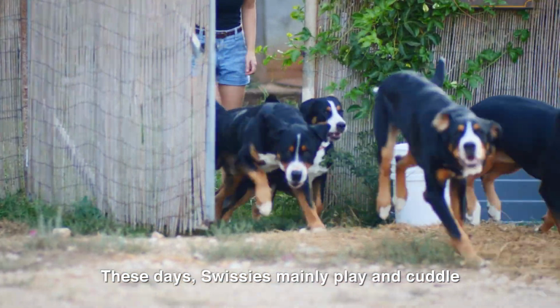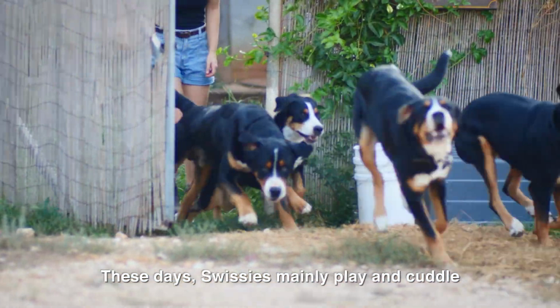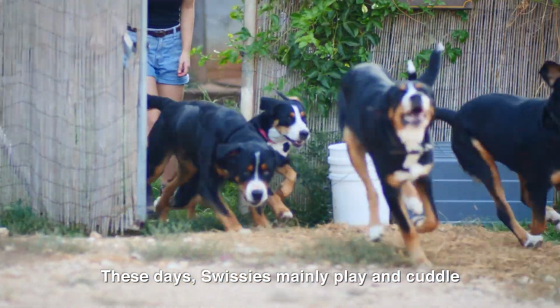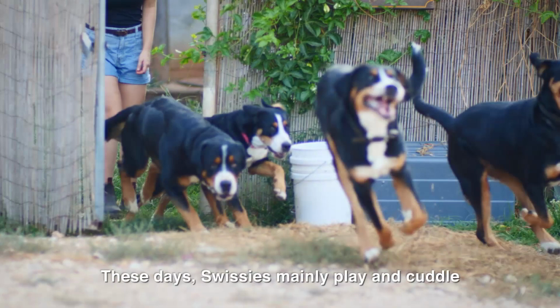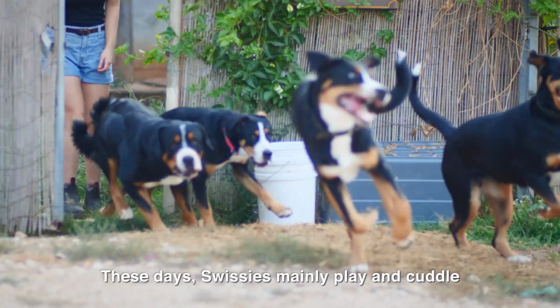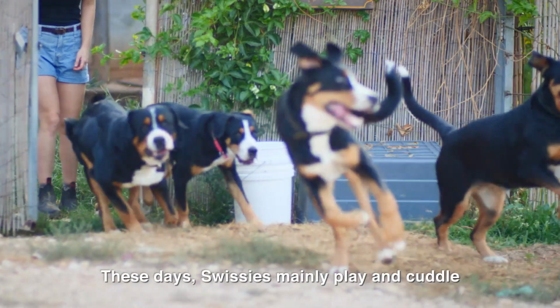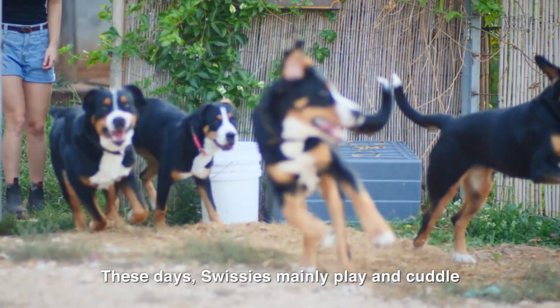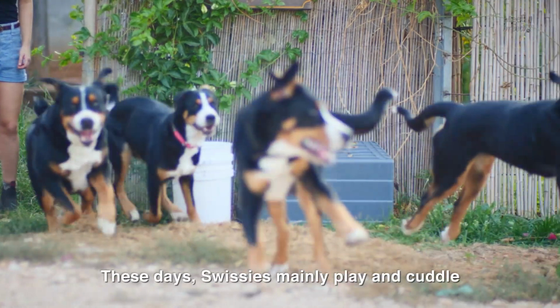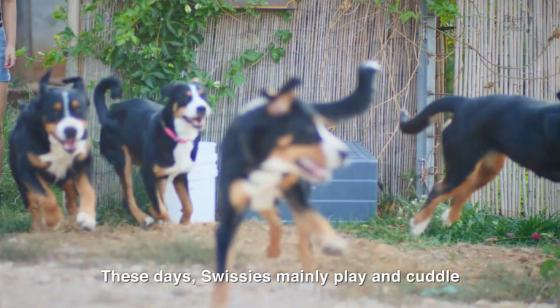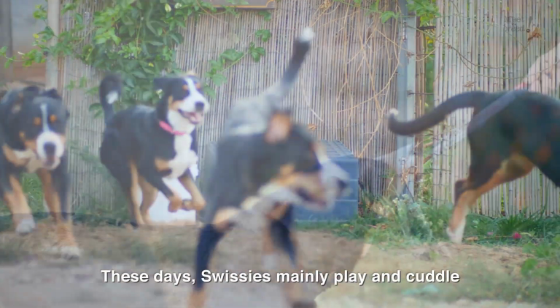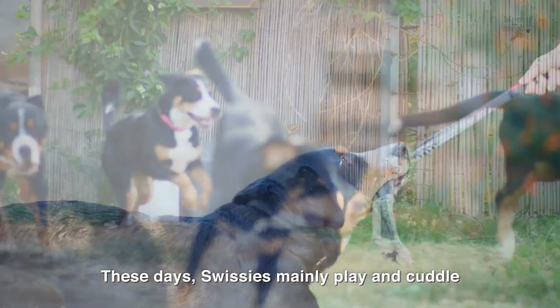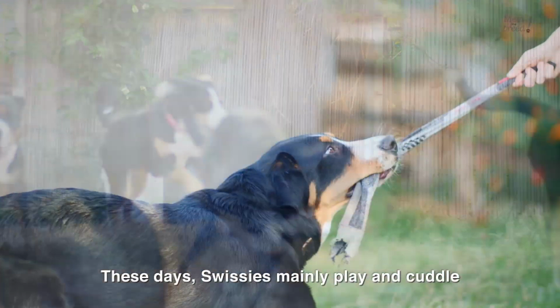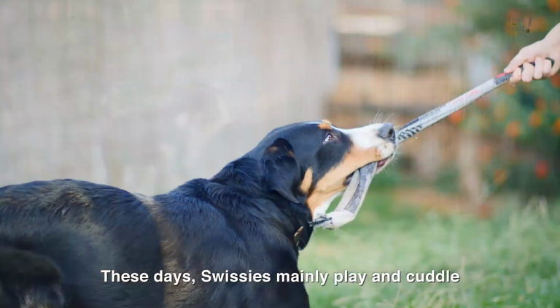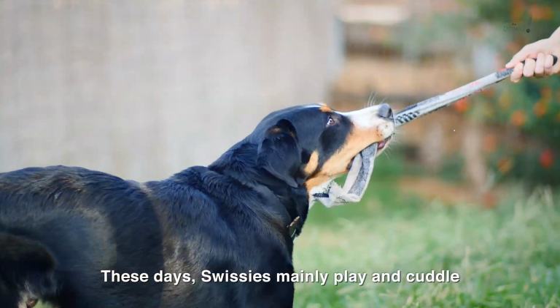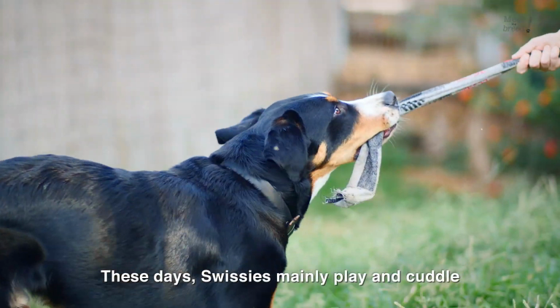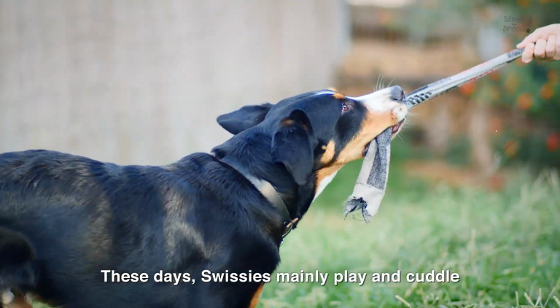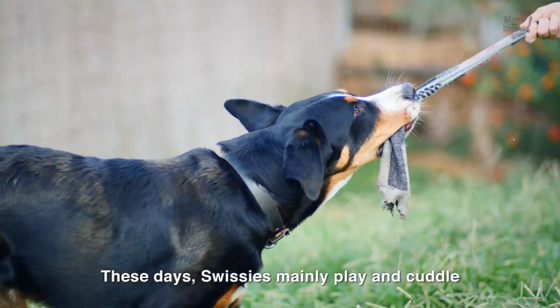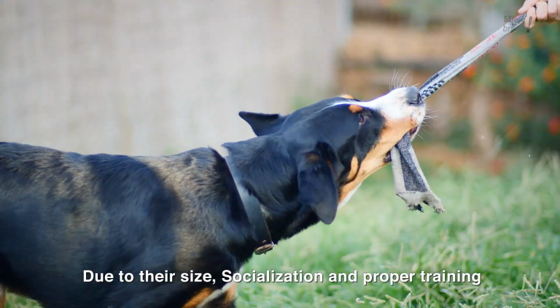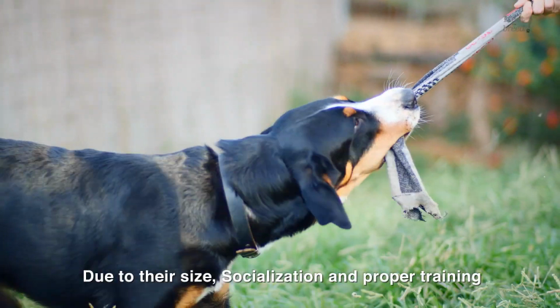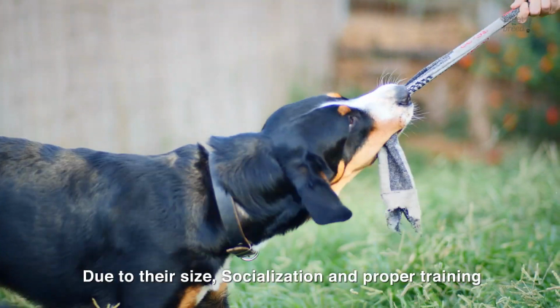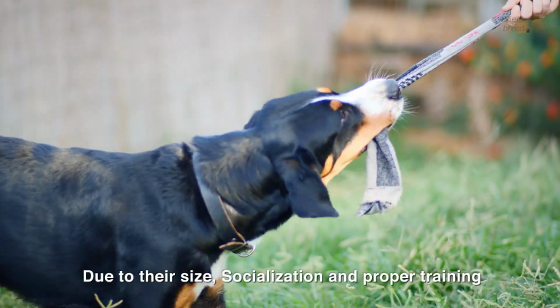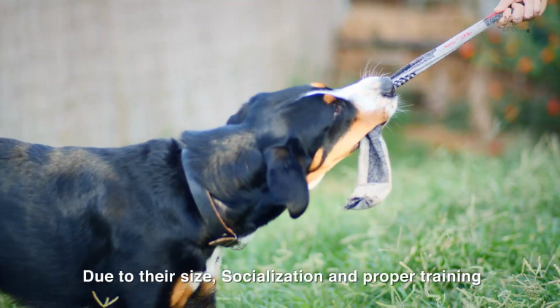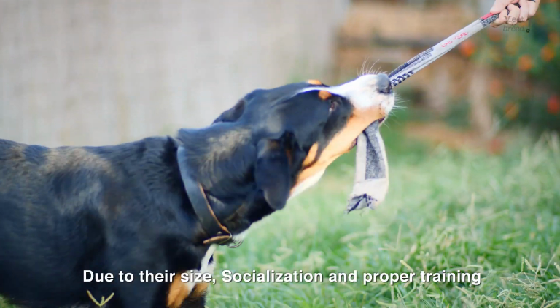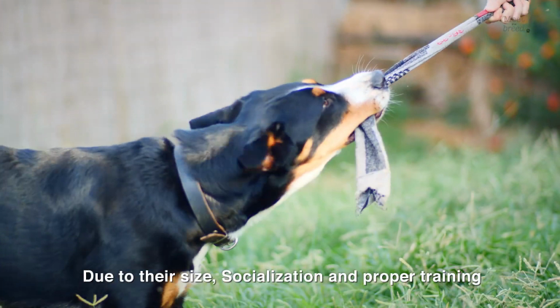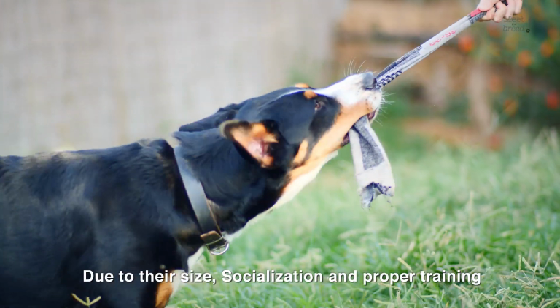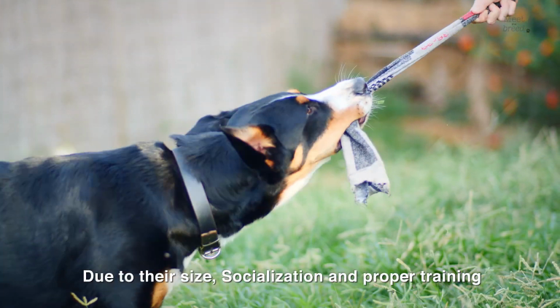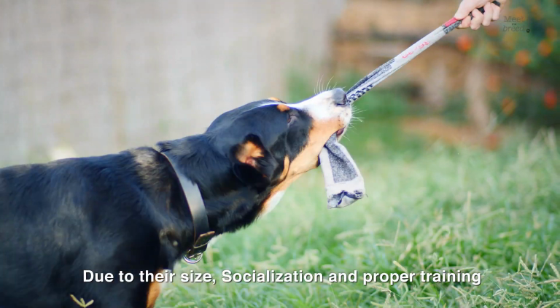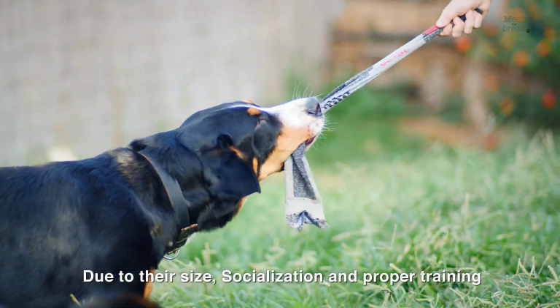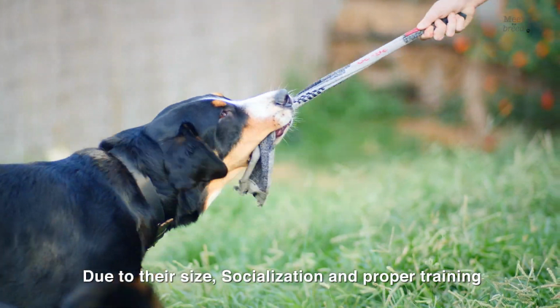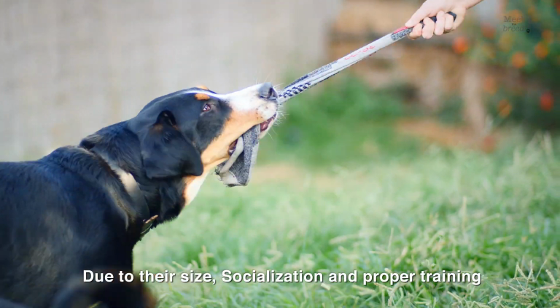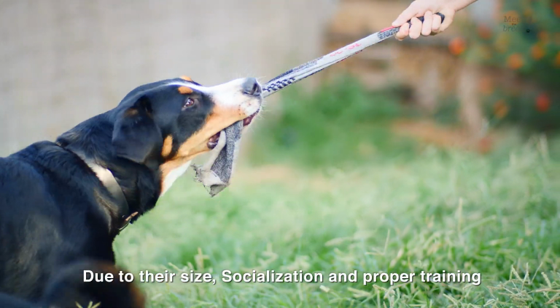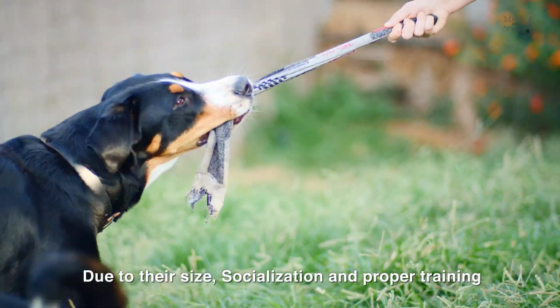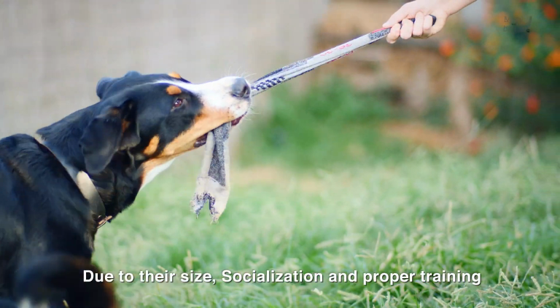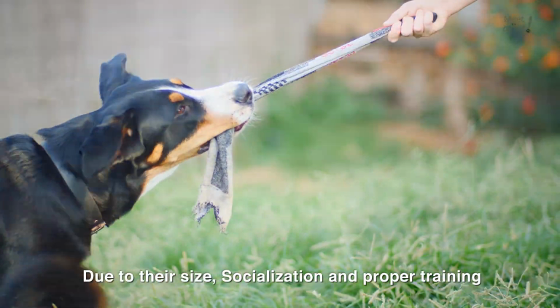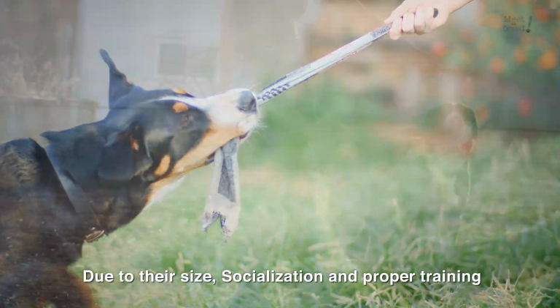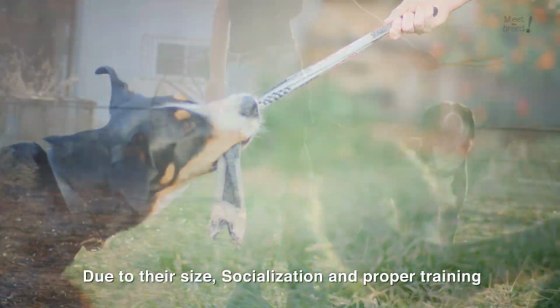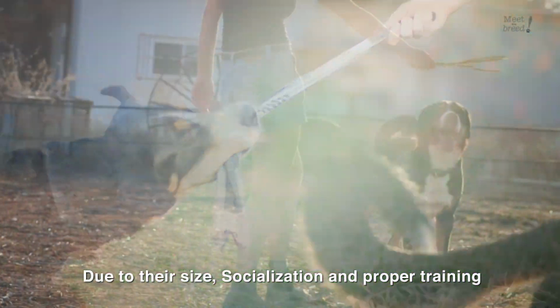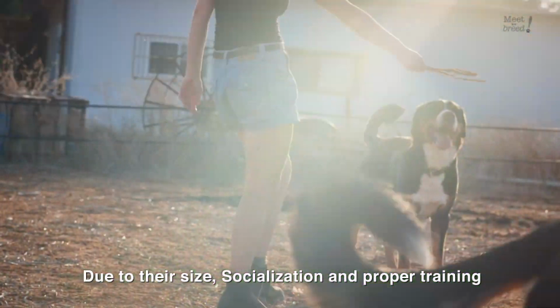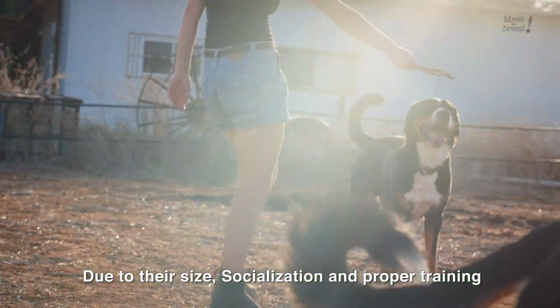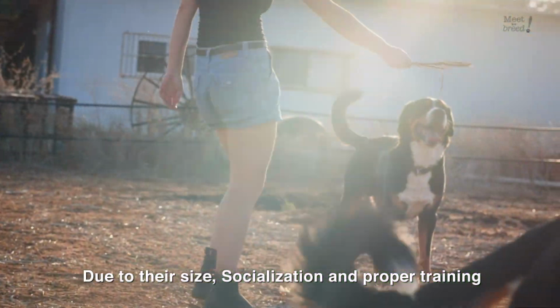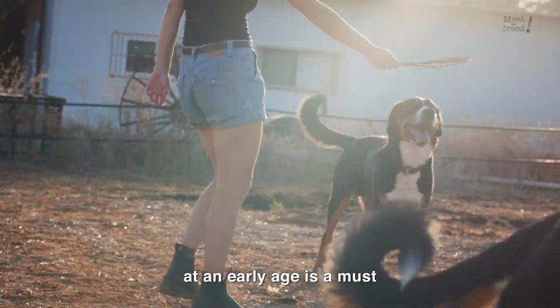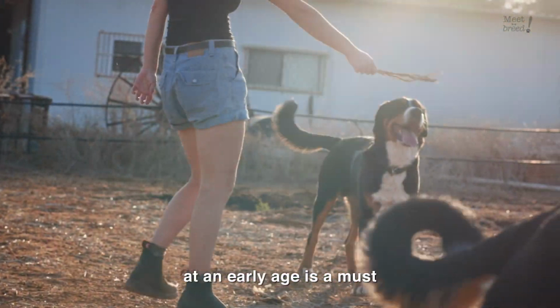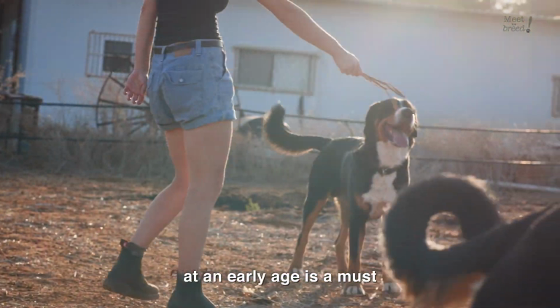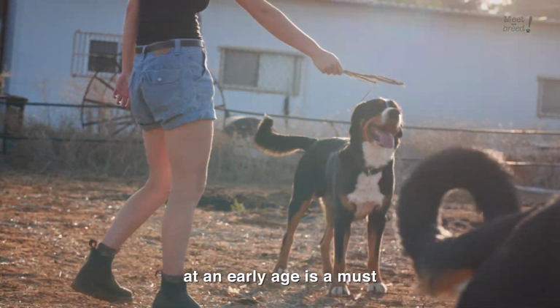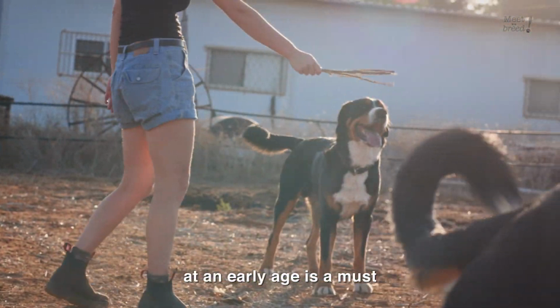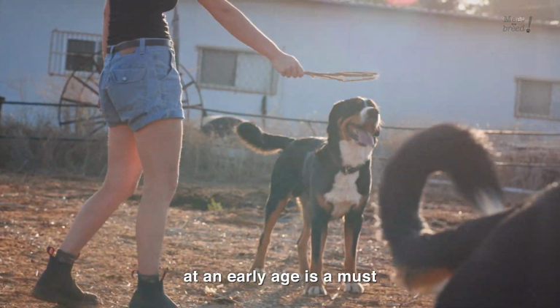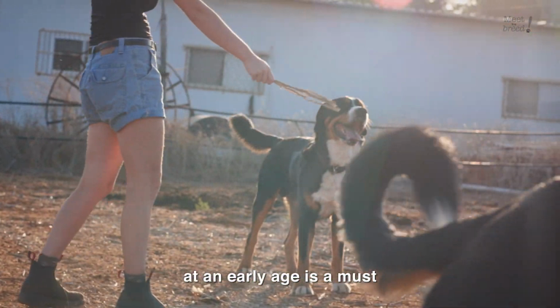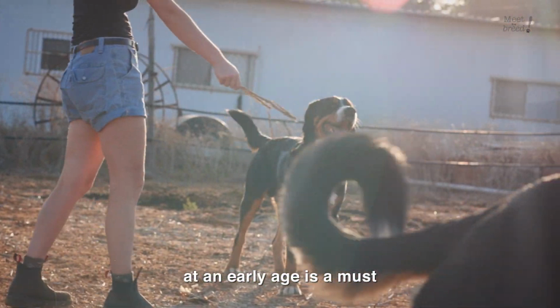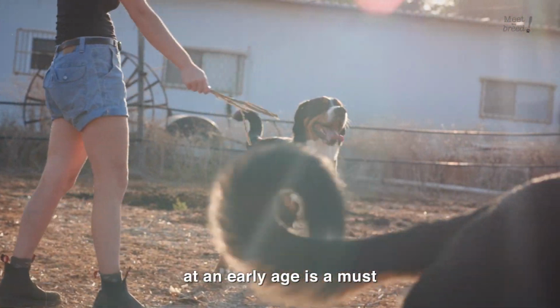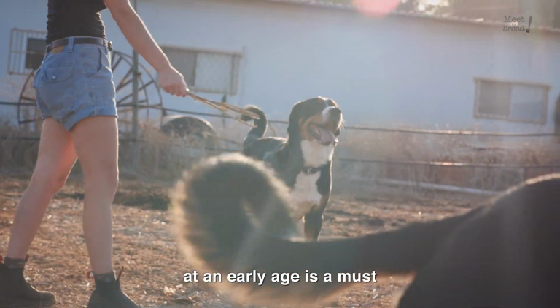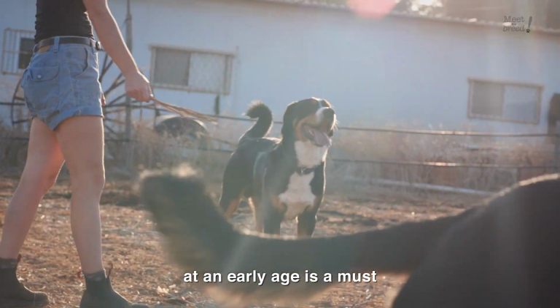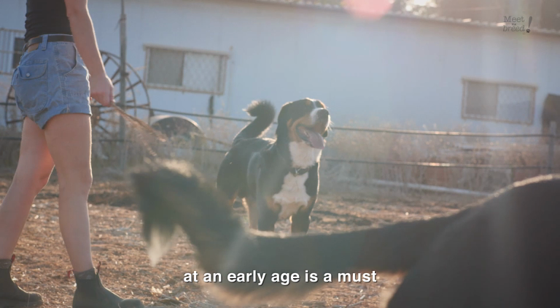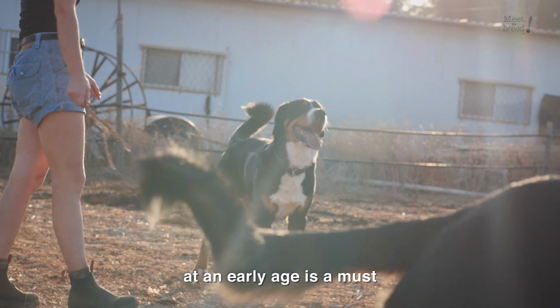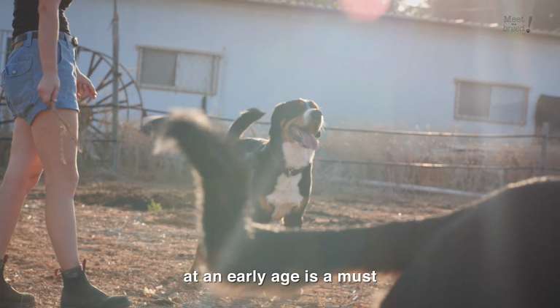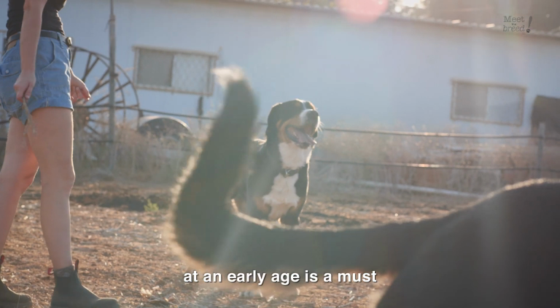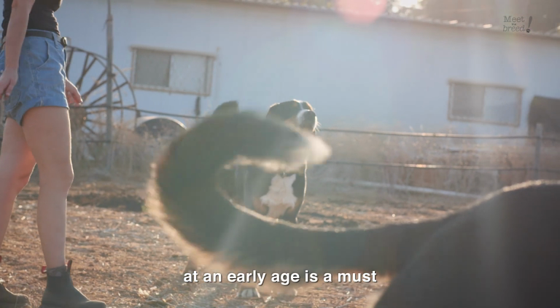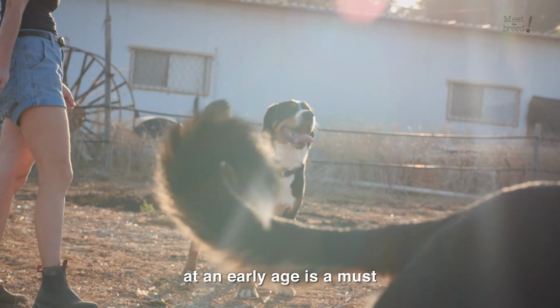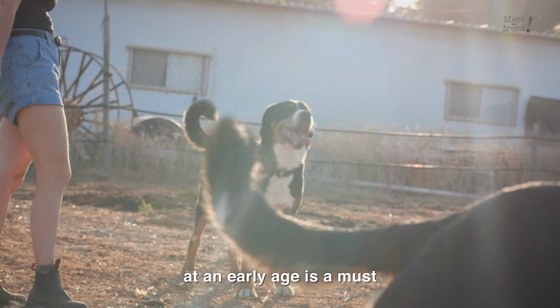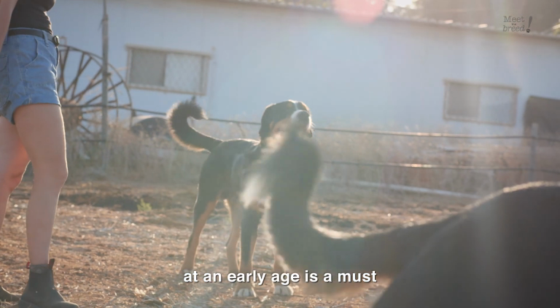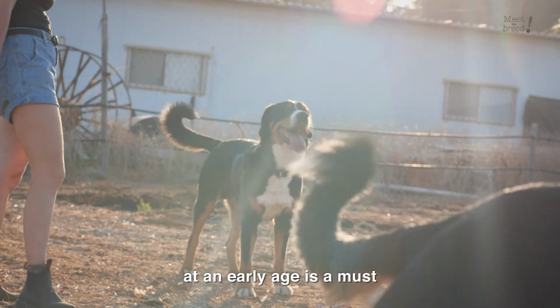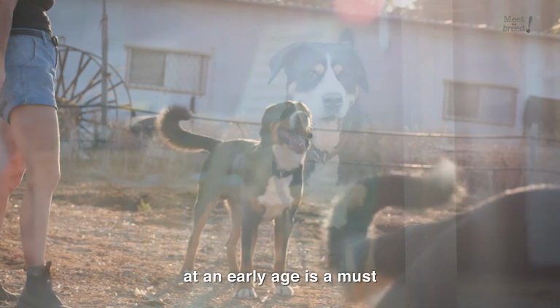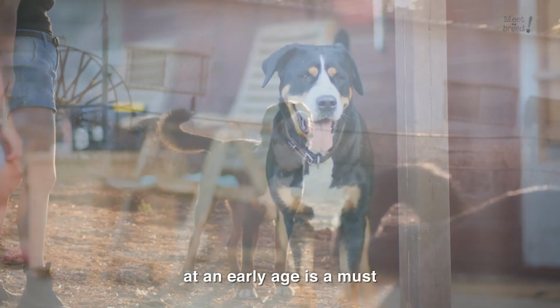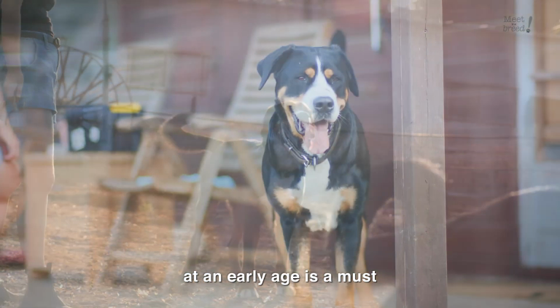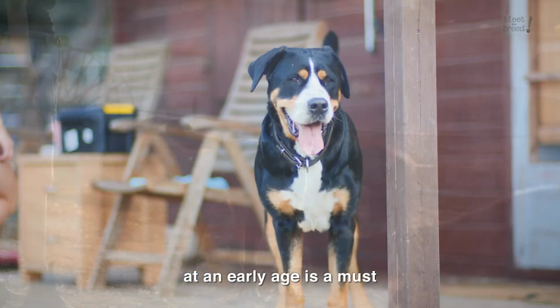These days, Swissies mainly play and cuddle. Due to their size, socialization and proper training at an early age is a must.